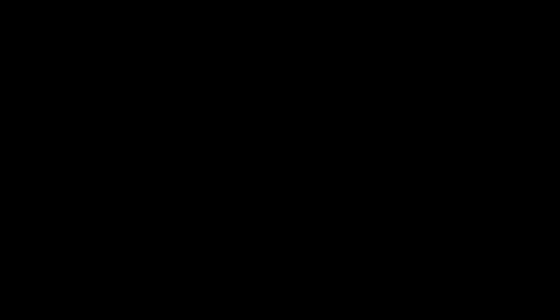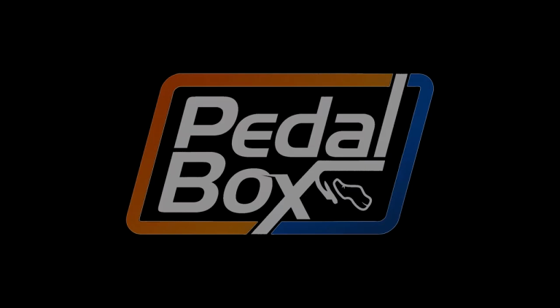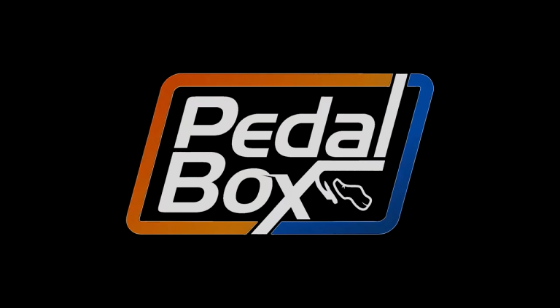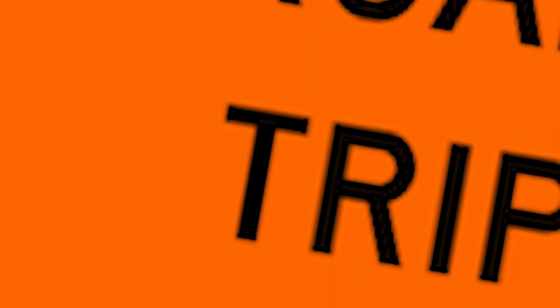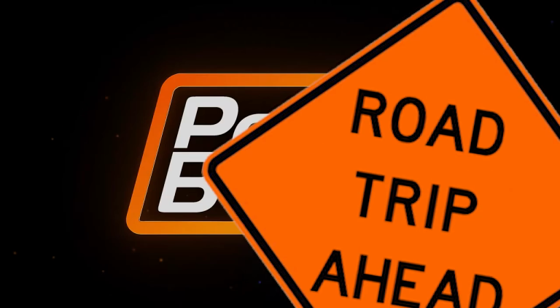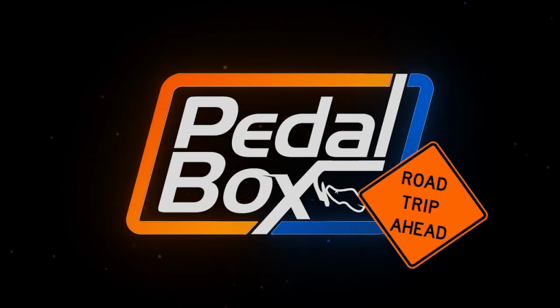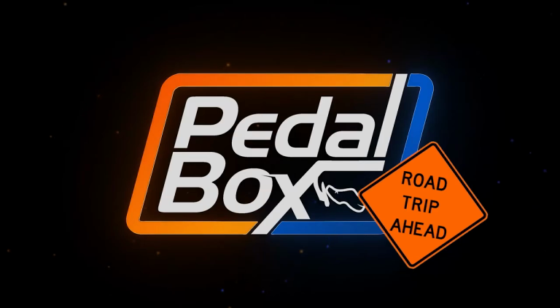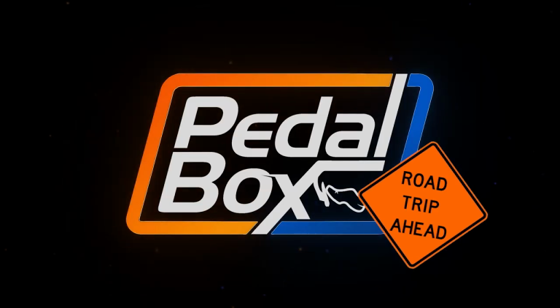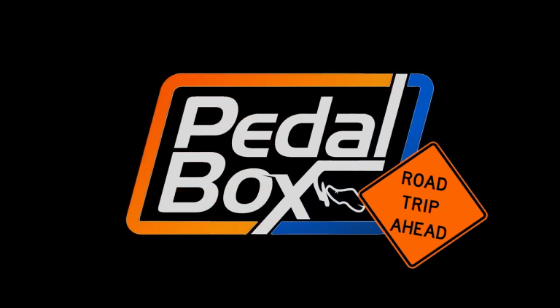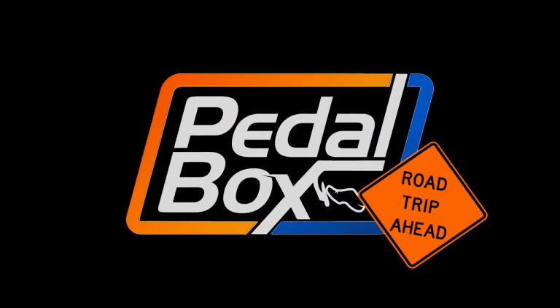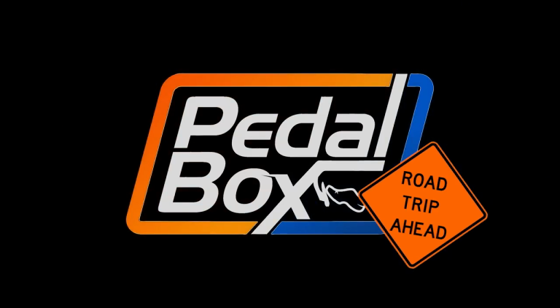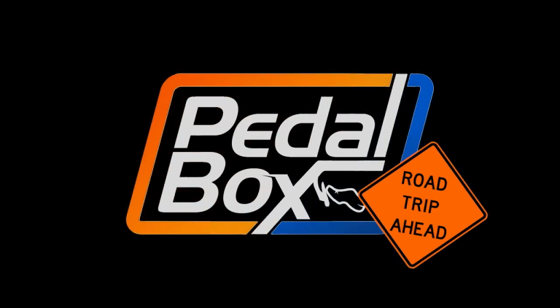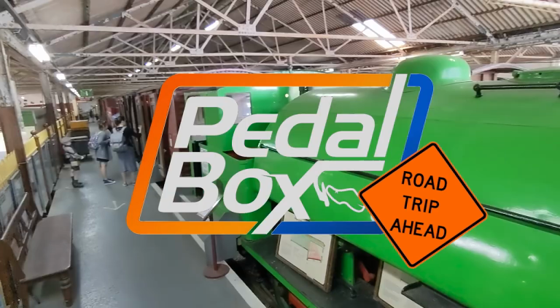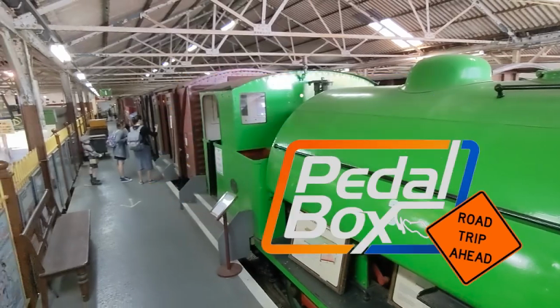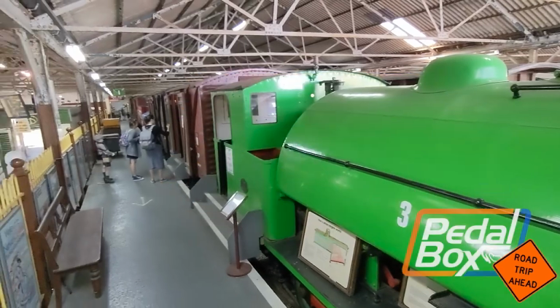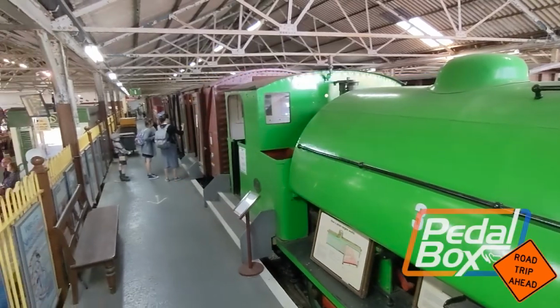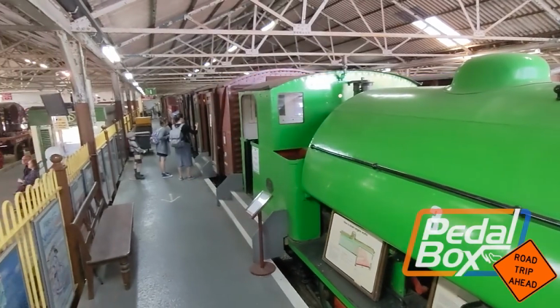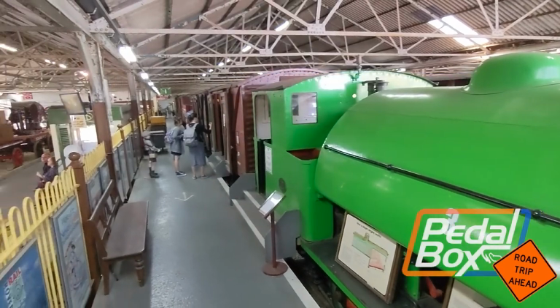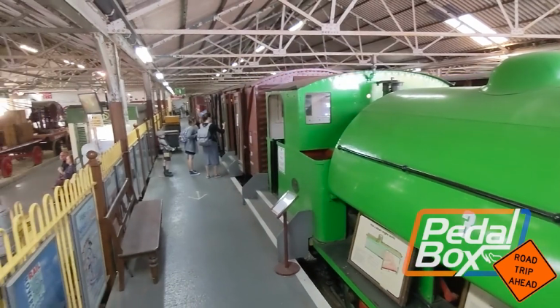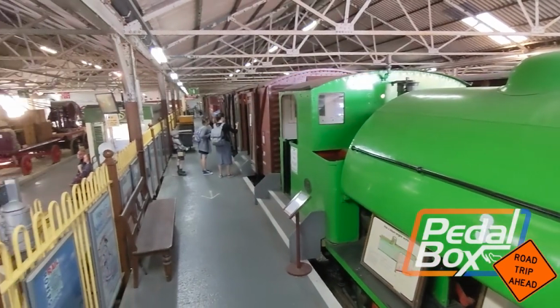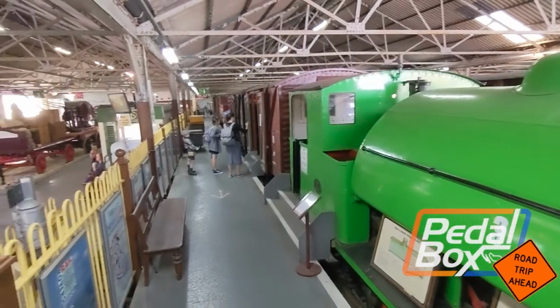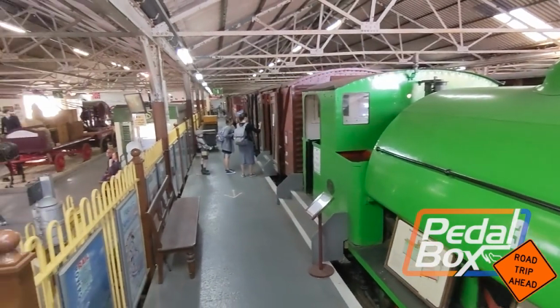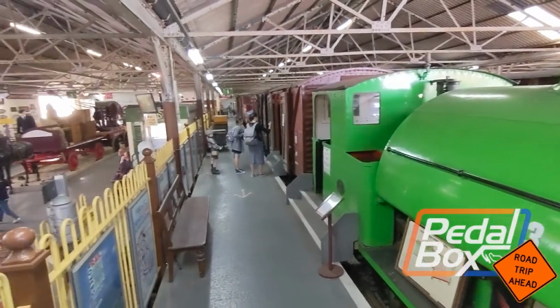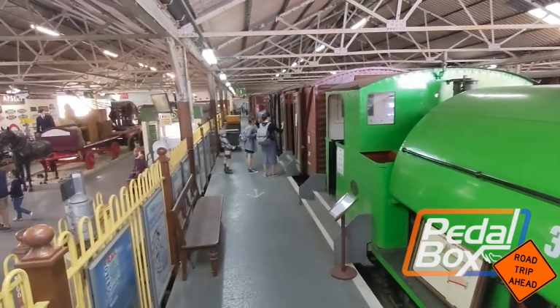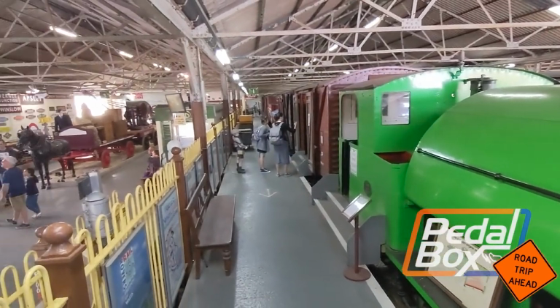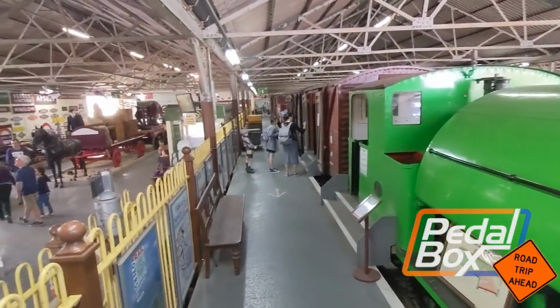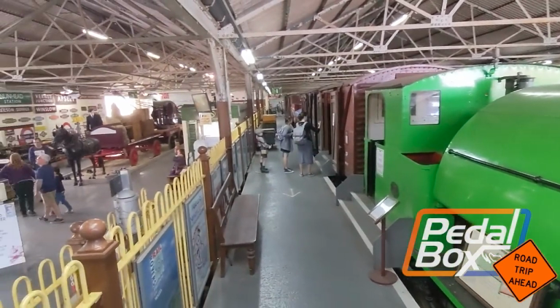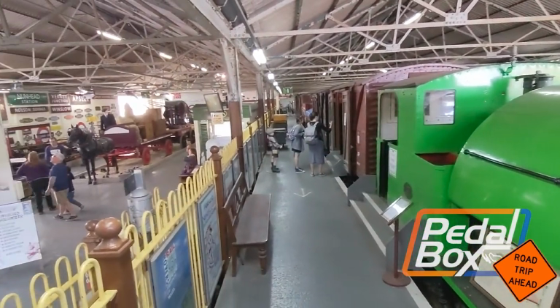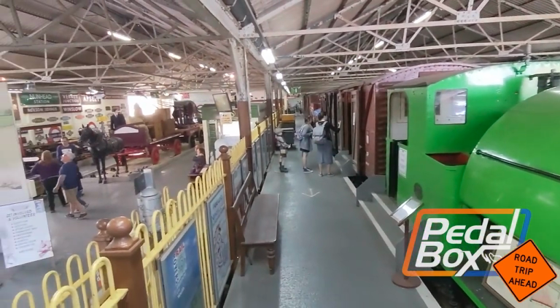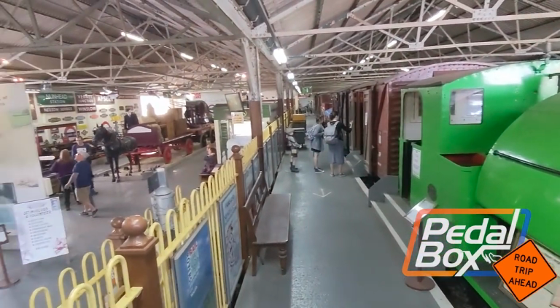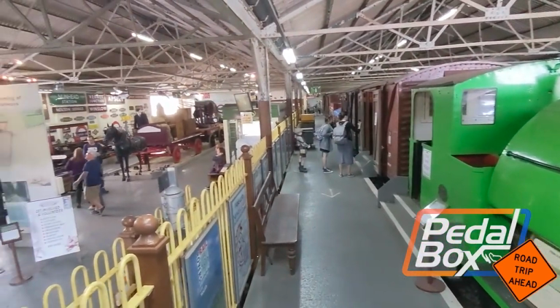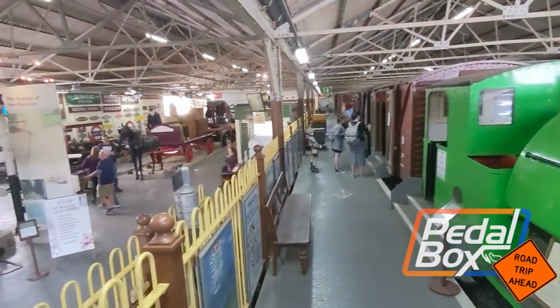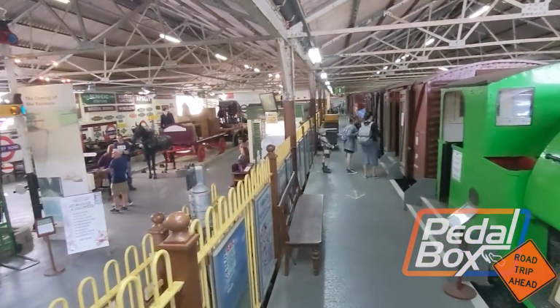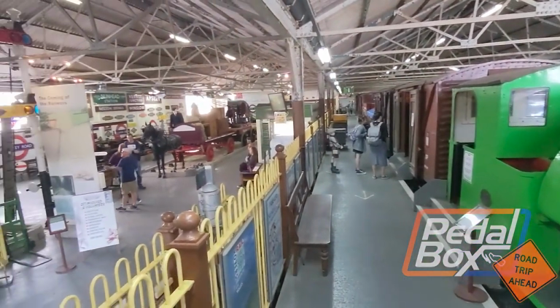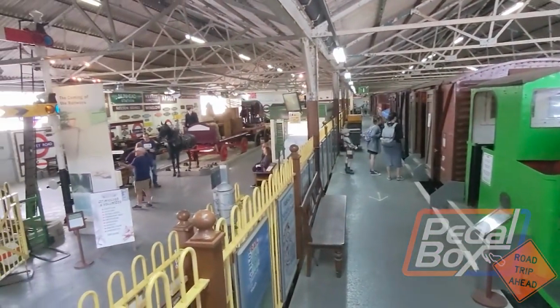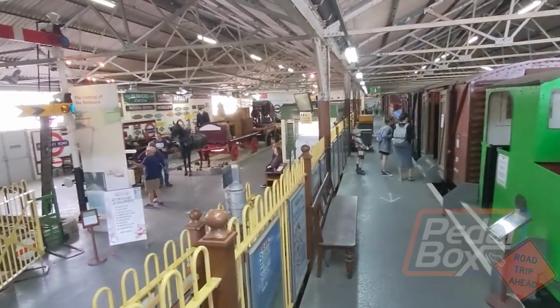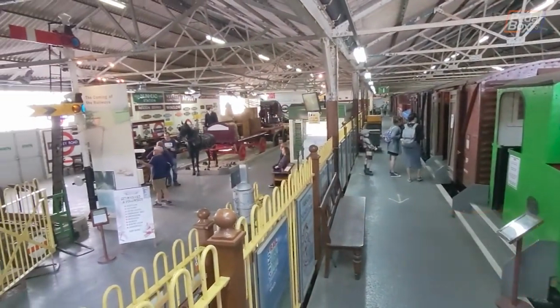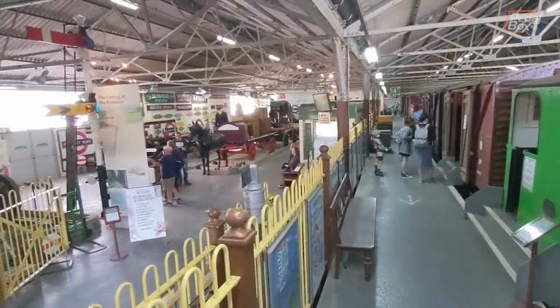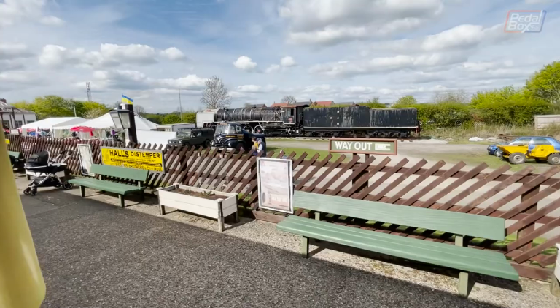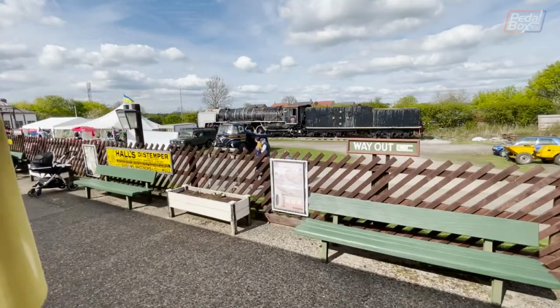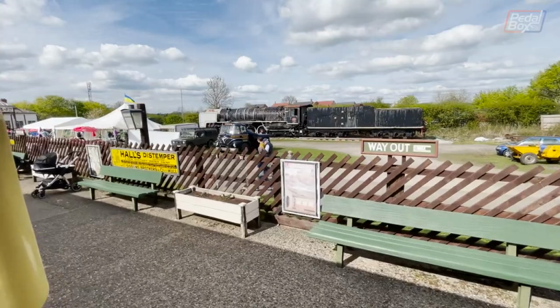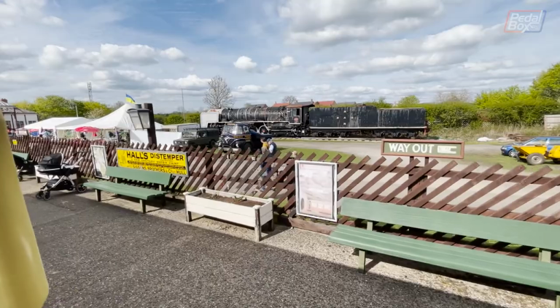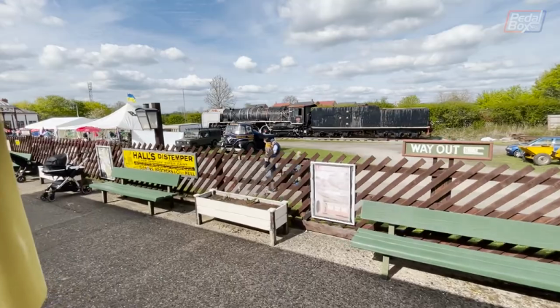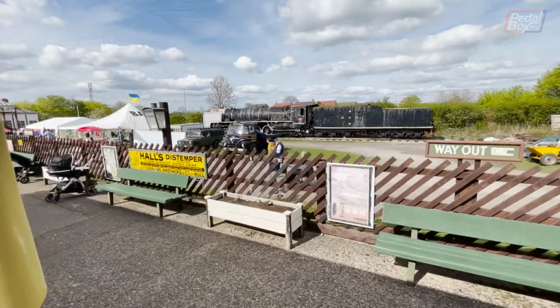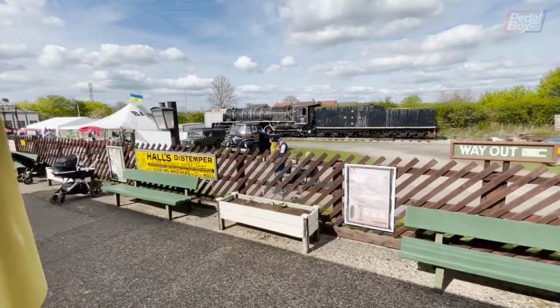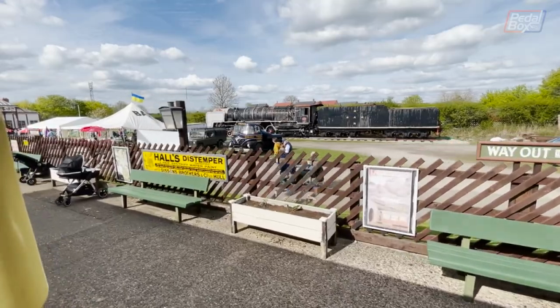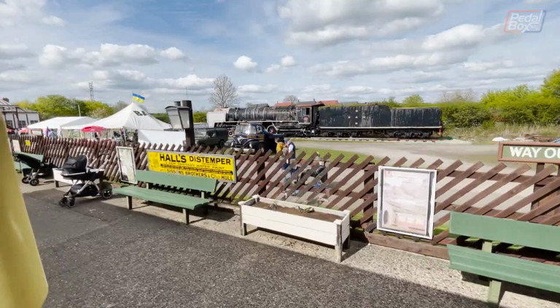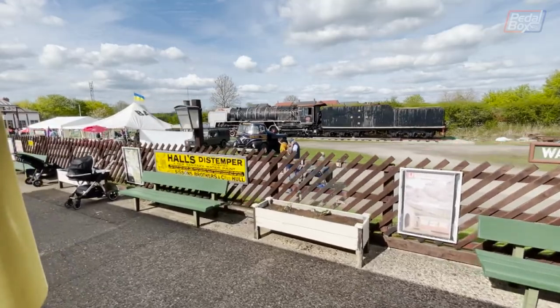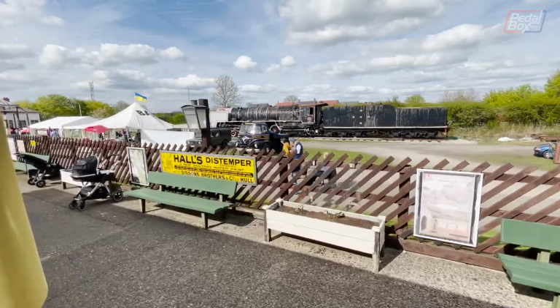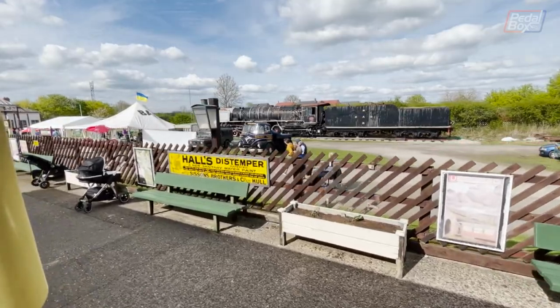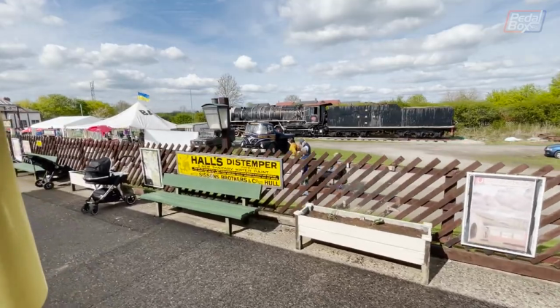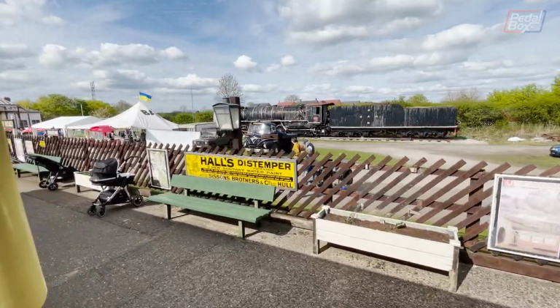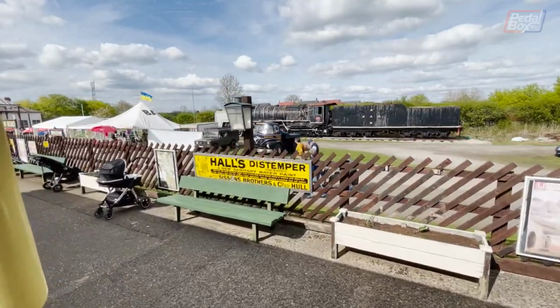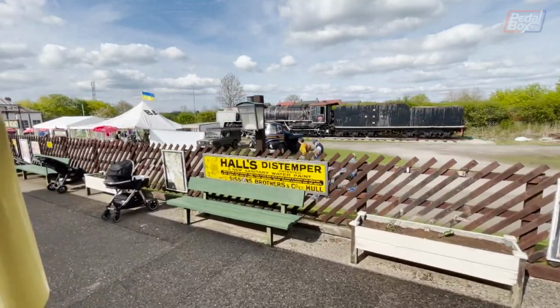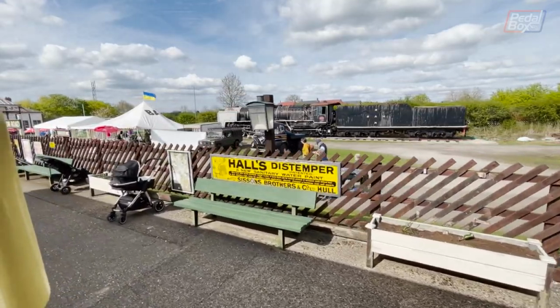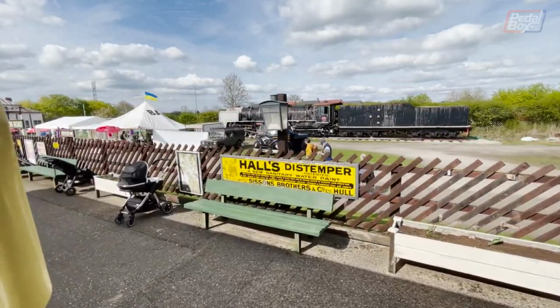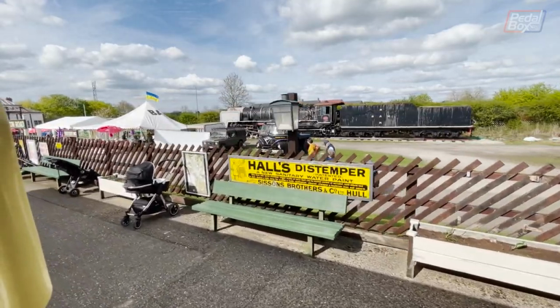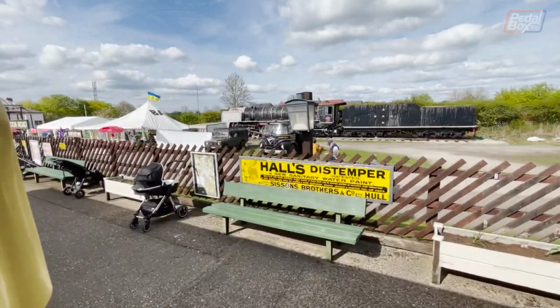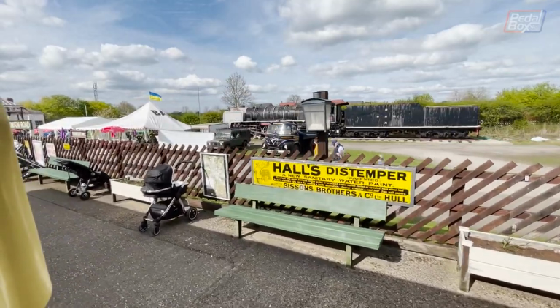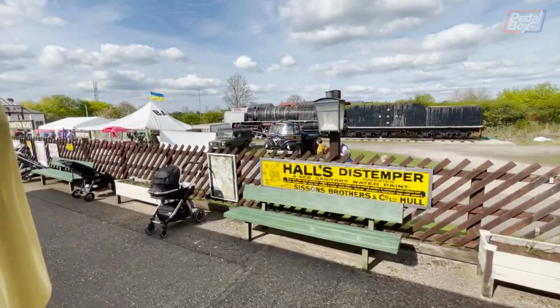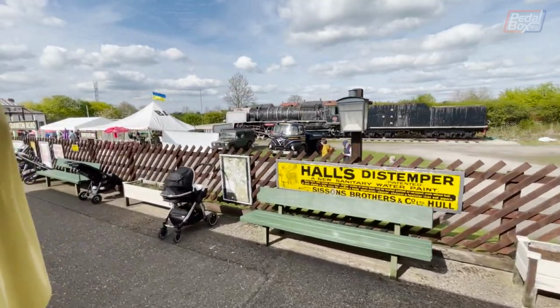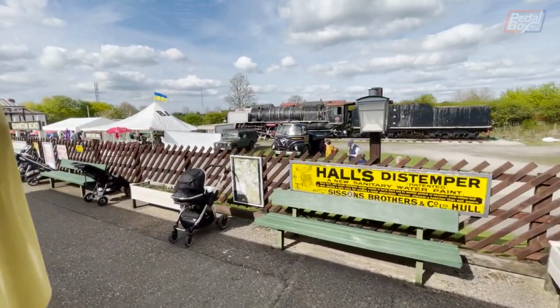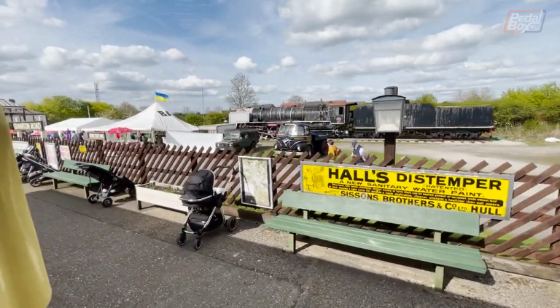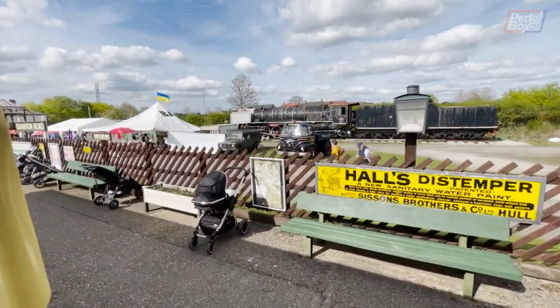A few weeks ago we took the day off from building cars and we went to Buckinghamshire Railway Centre up near Aylesbury for their Easter Transport Festival.